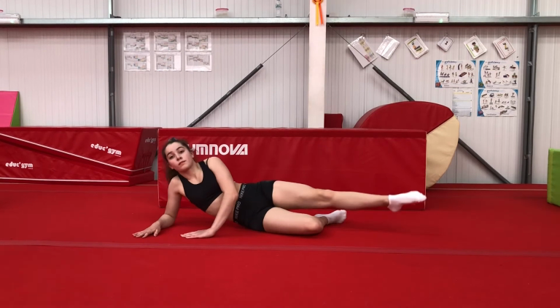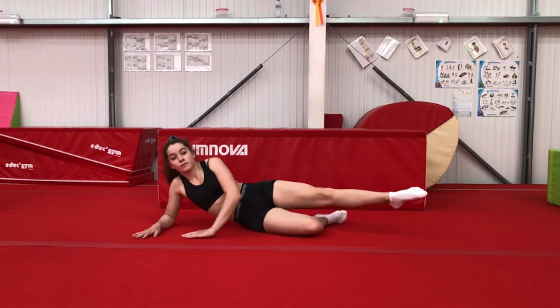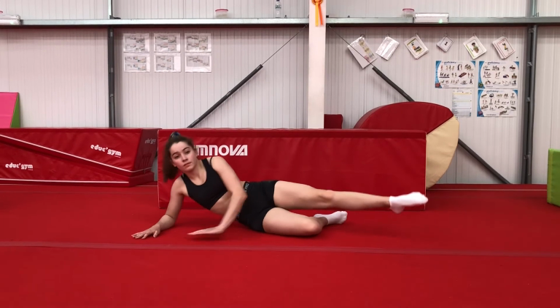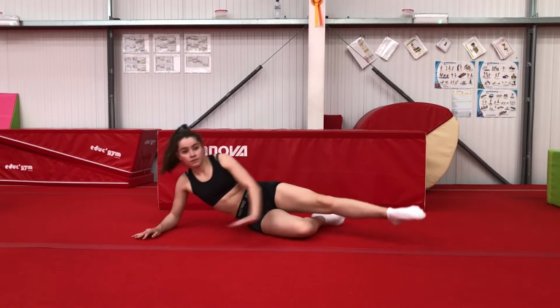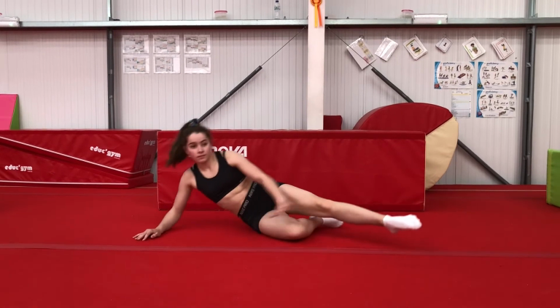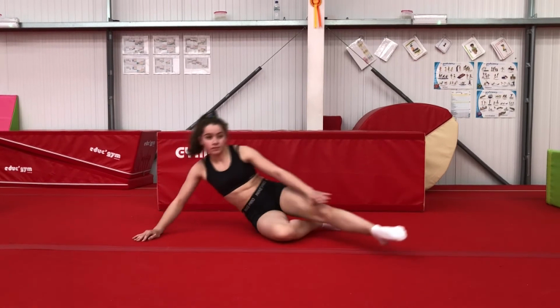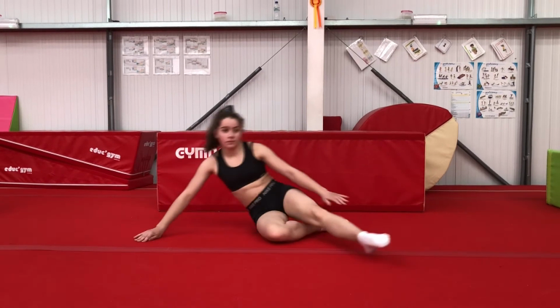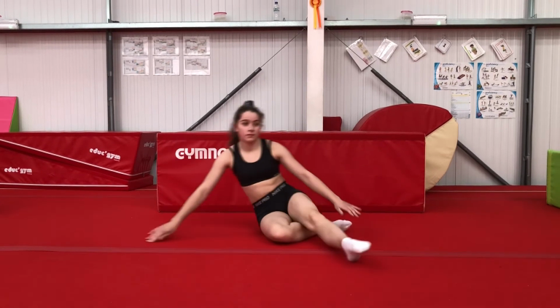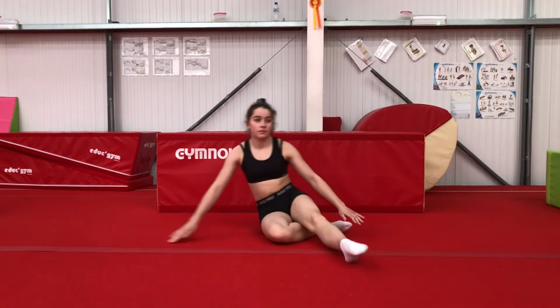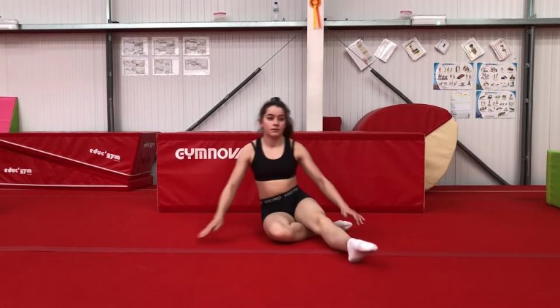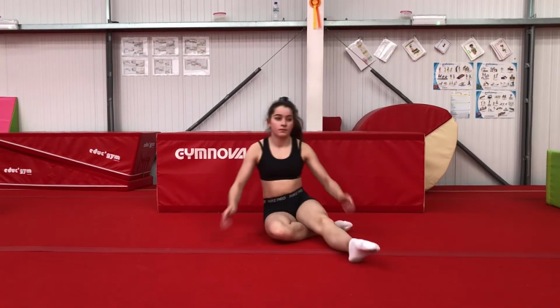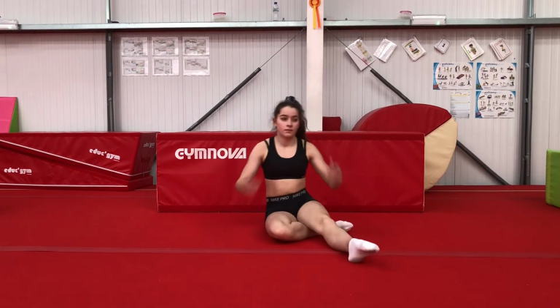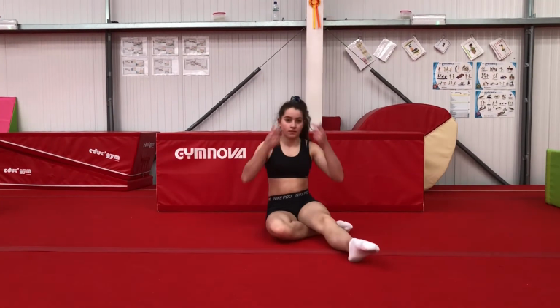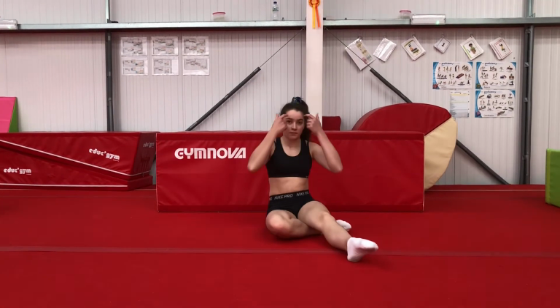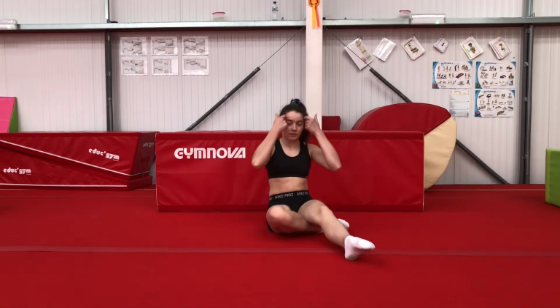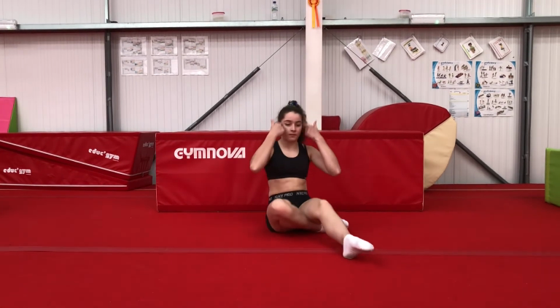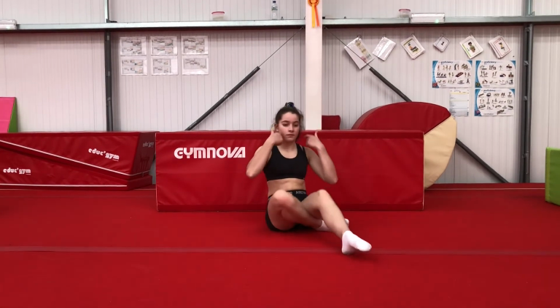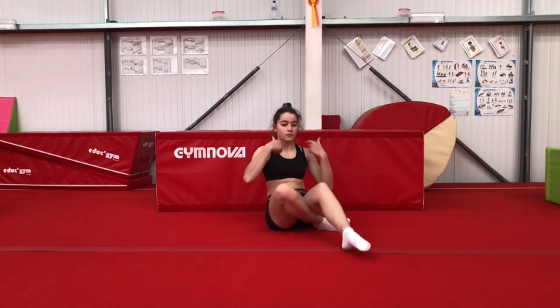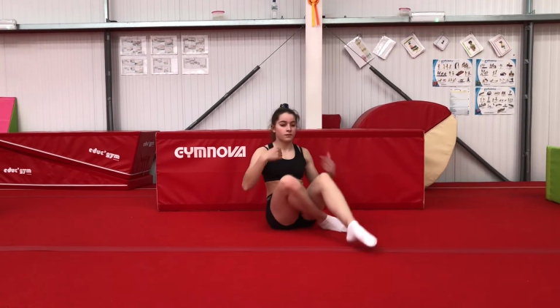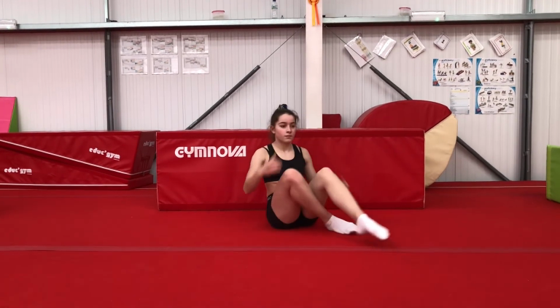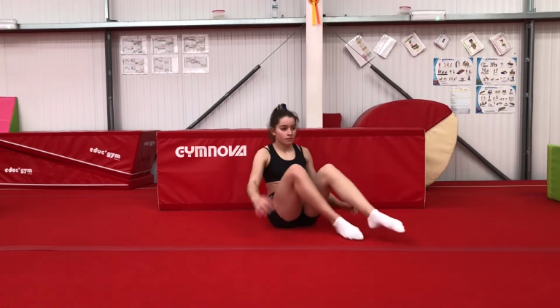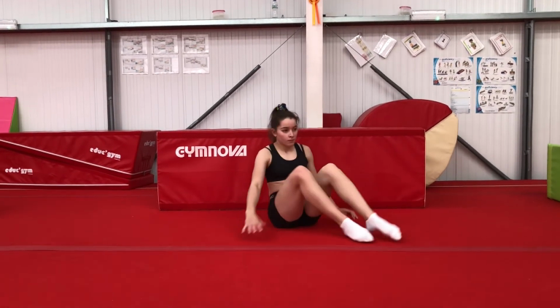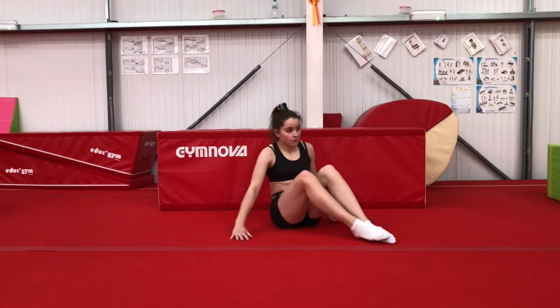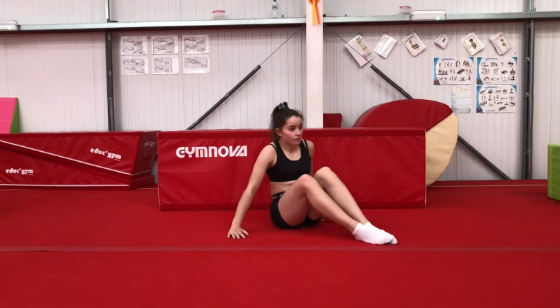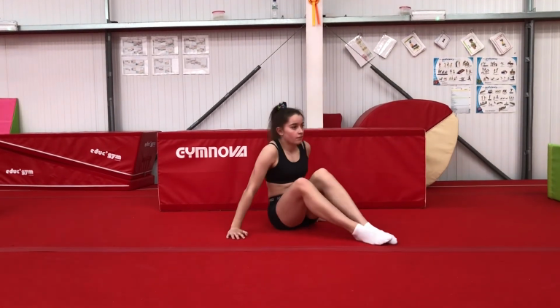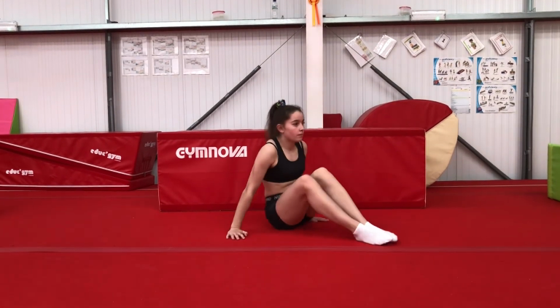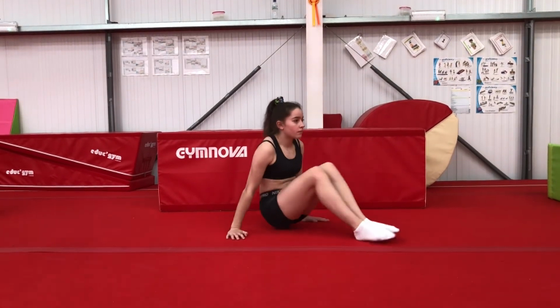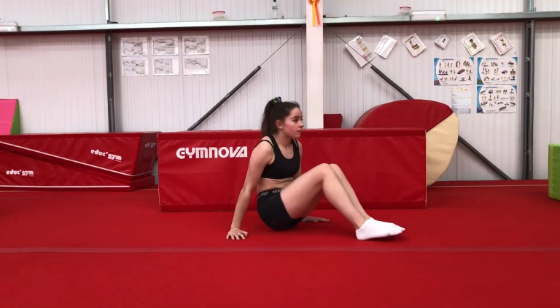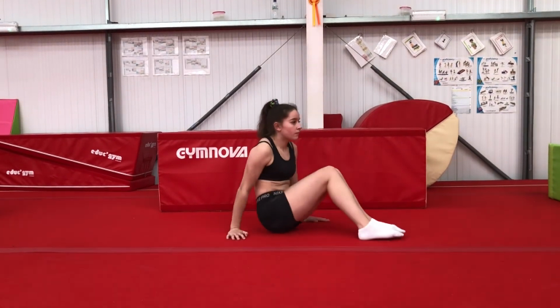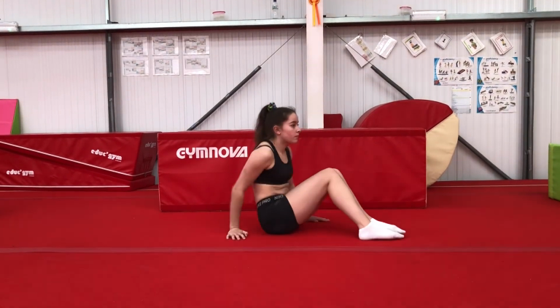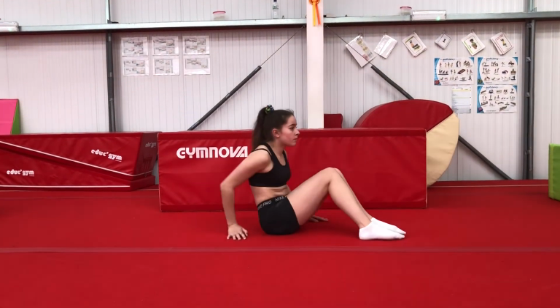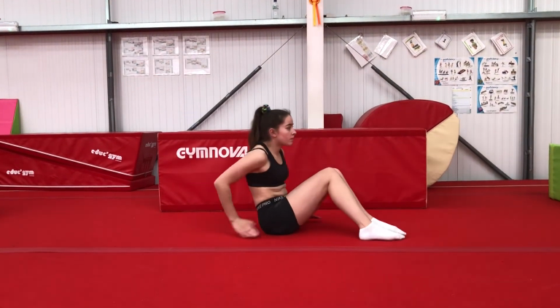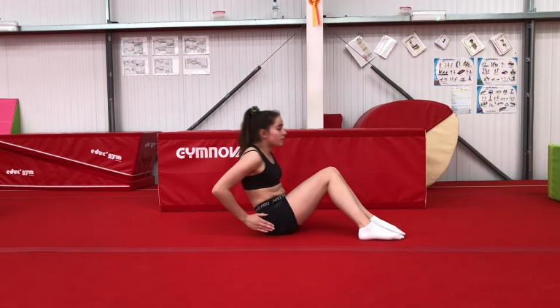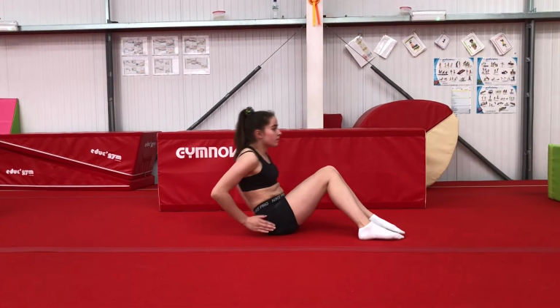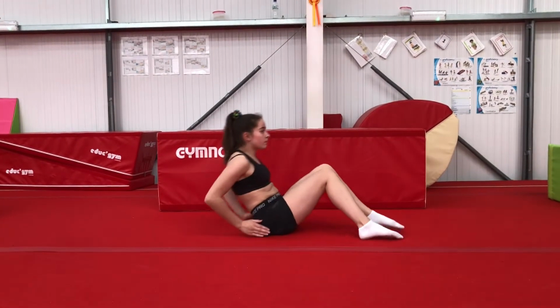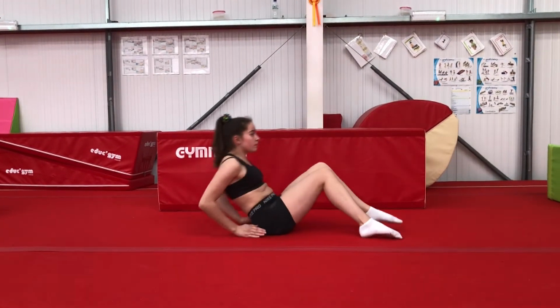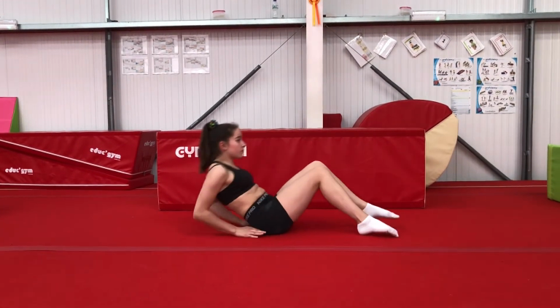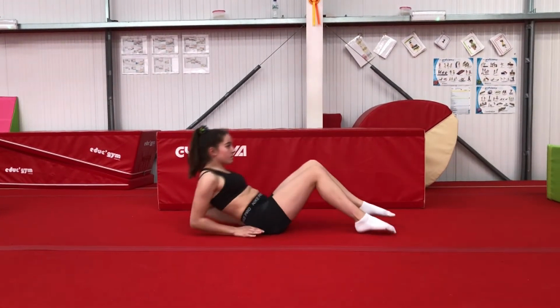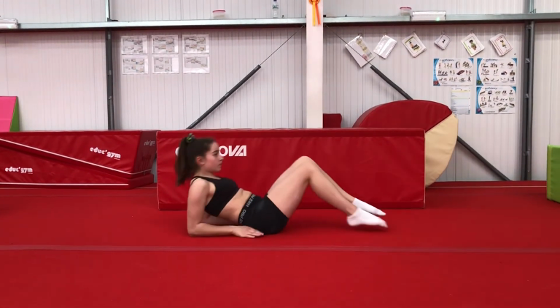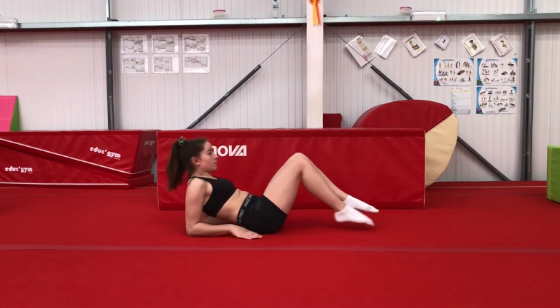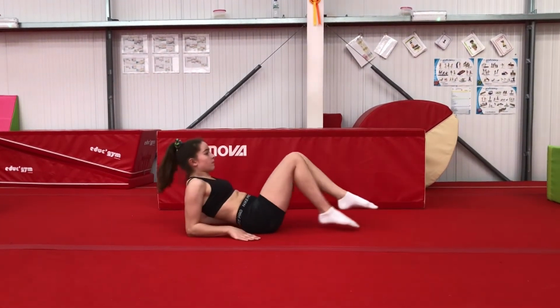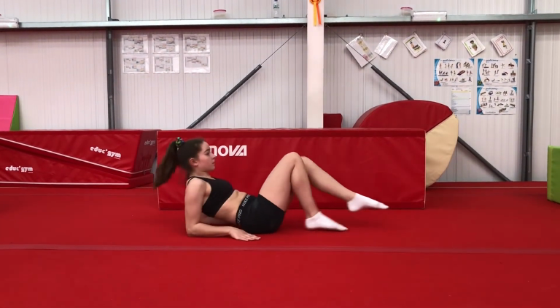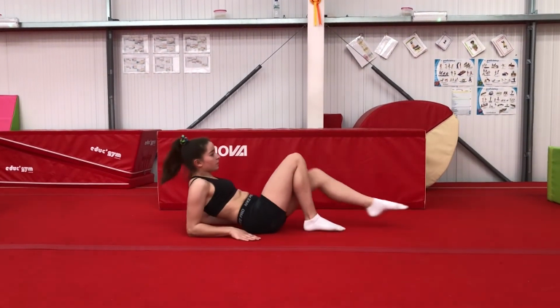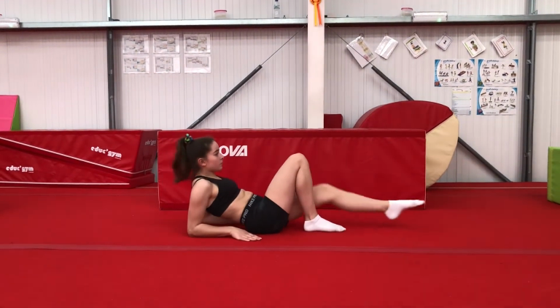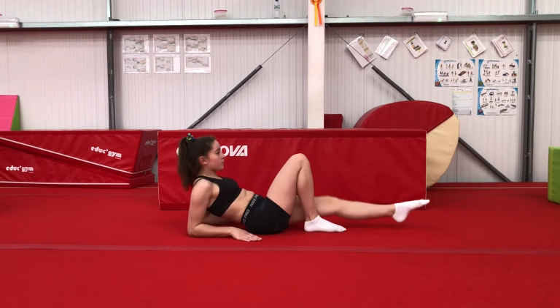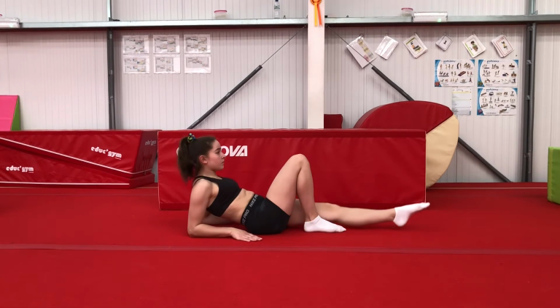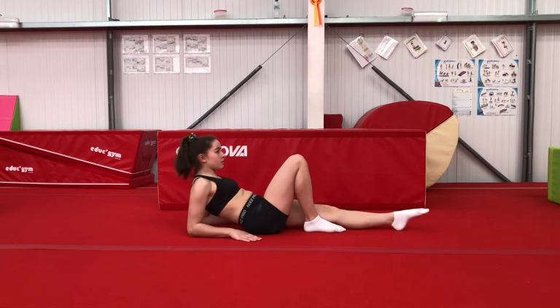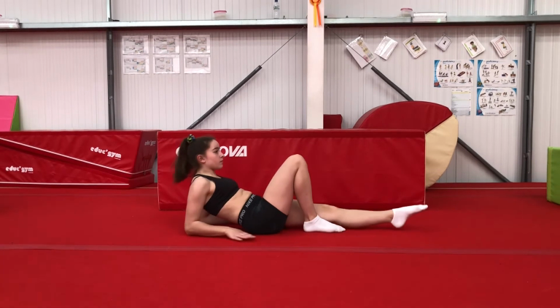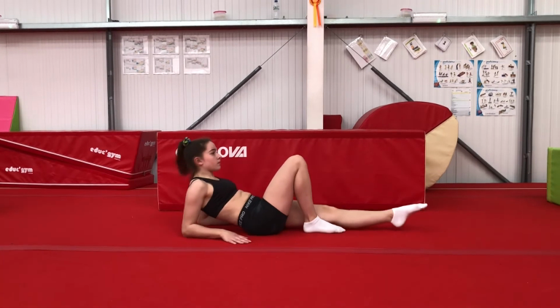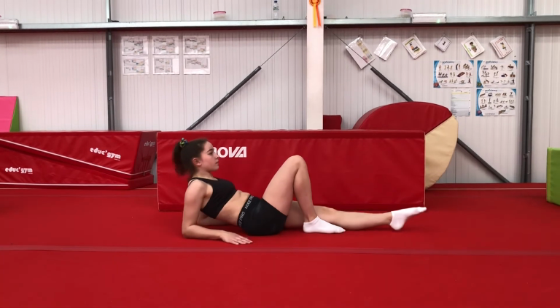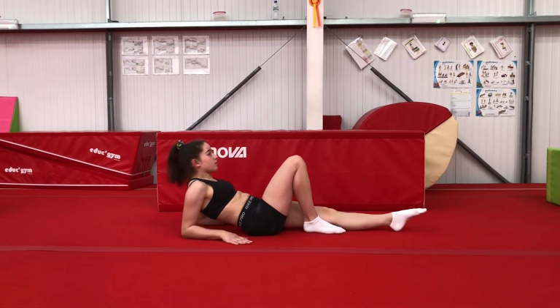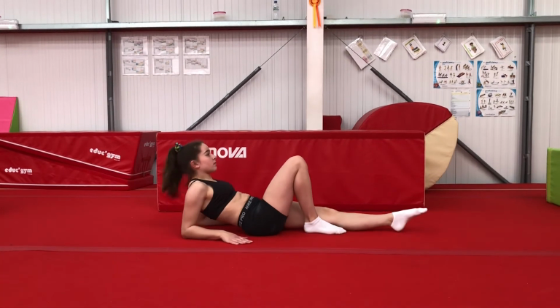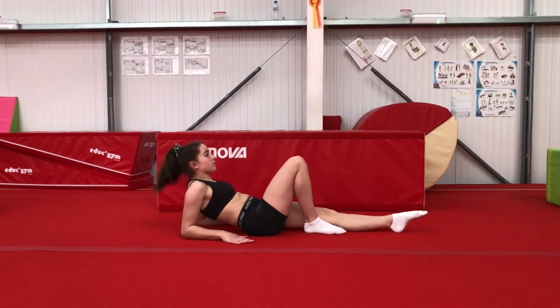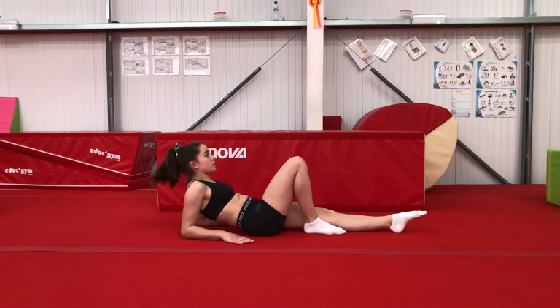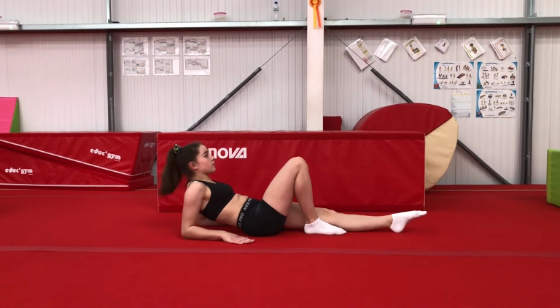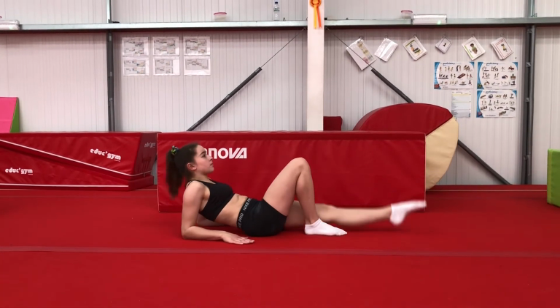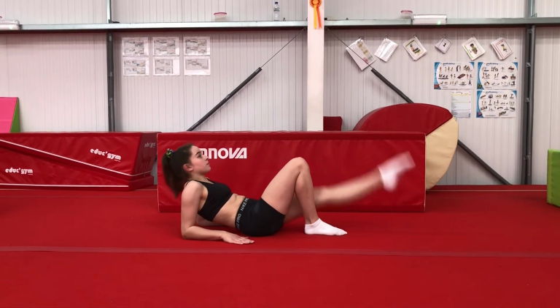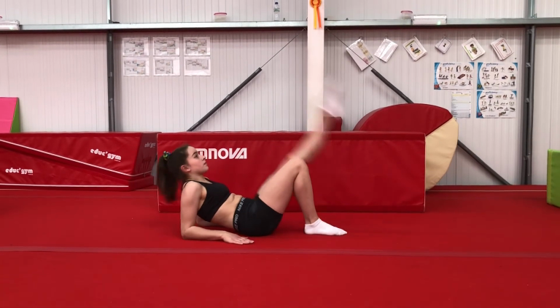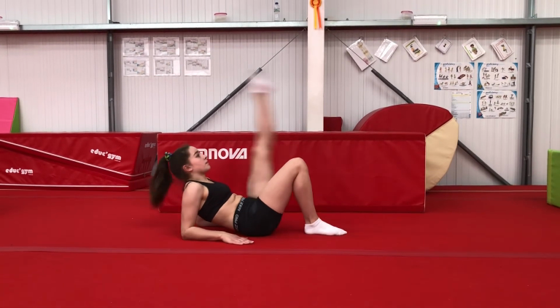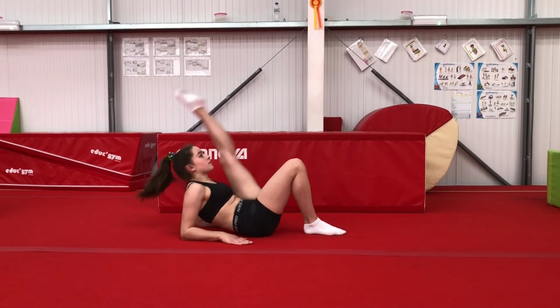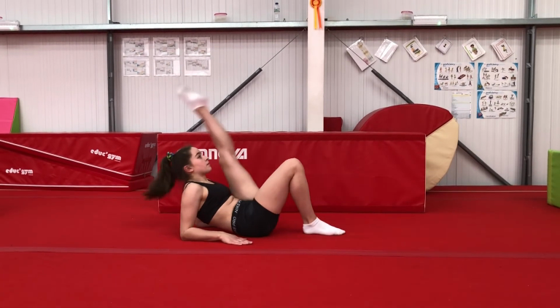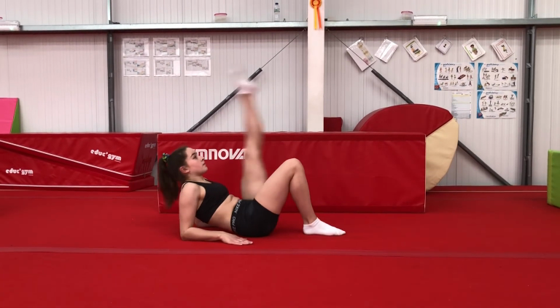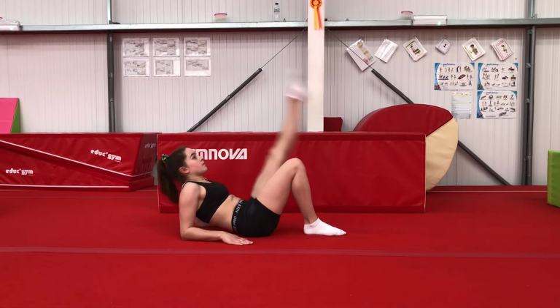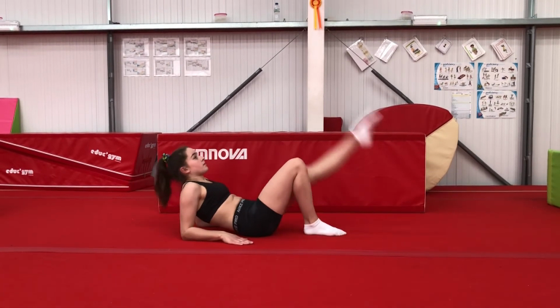And then a nose kick. Again, make sure it's a kick not a lift, and with a nice straight knee and pointed toe.